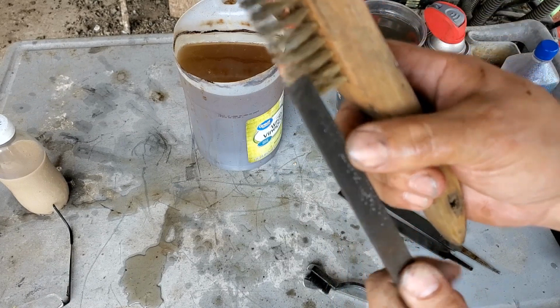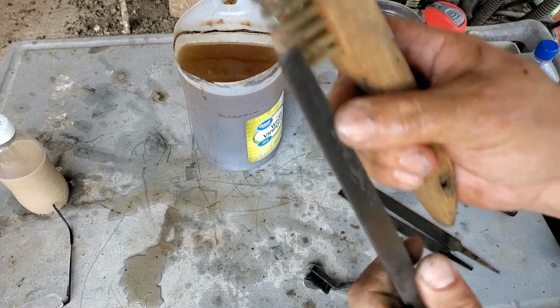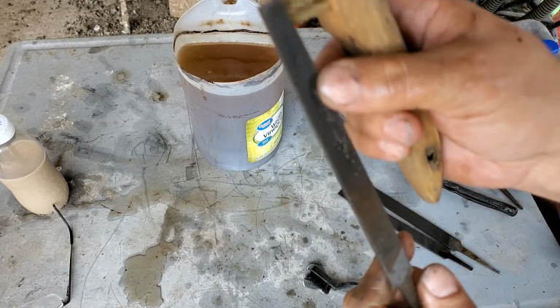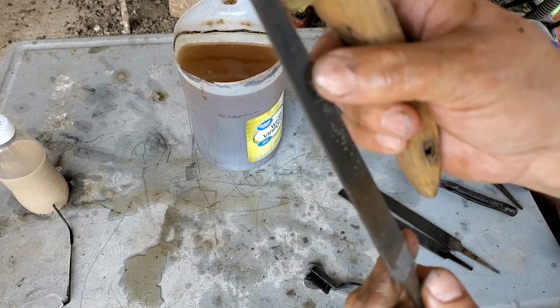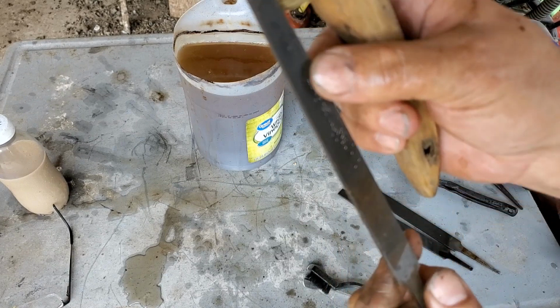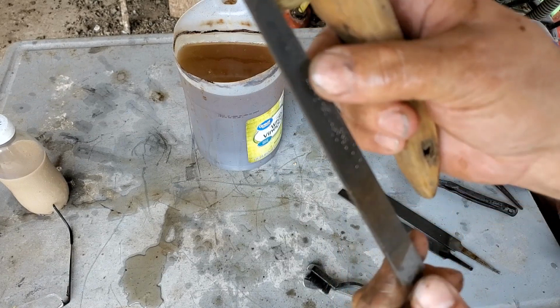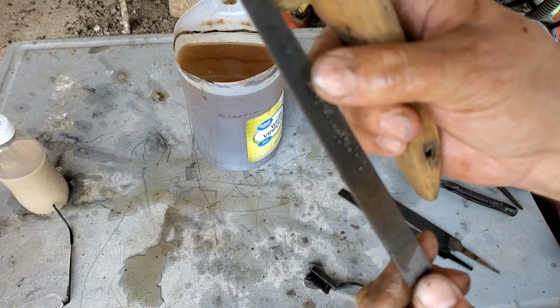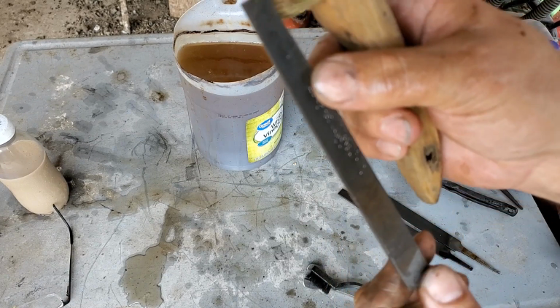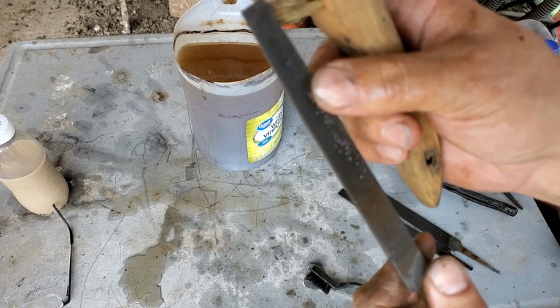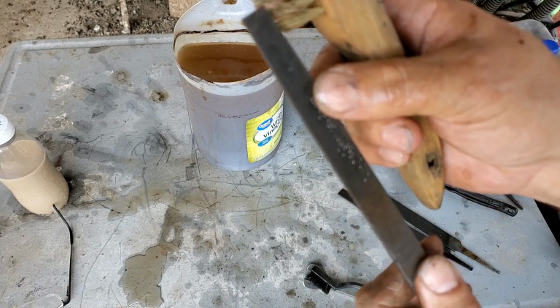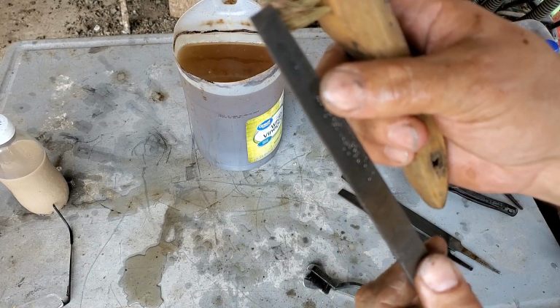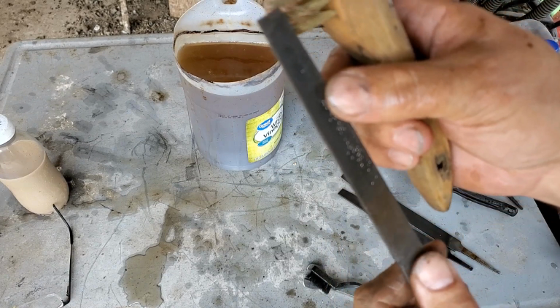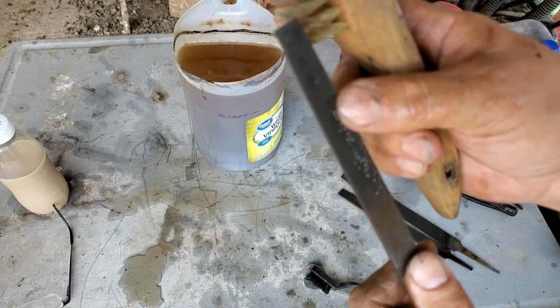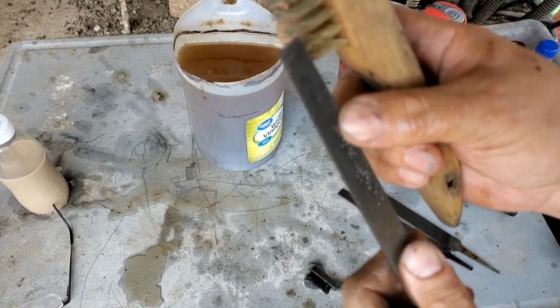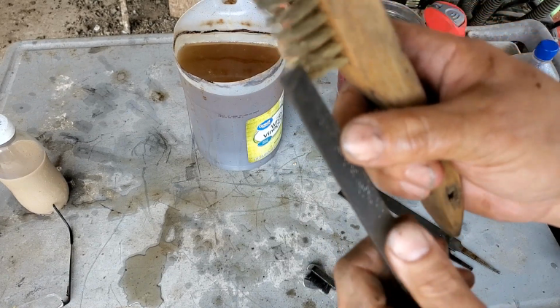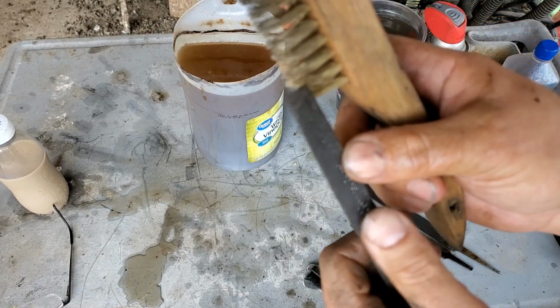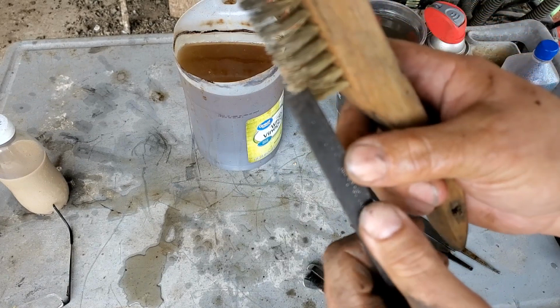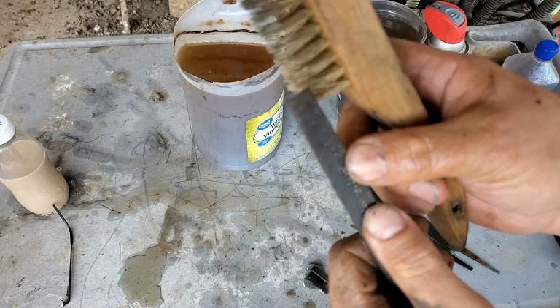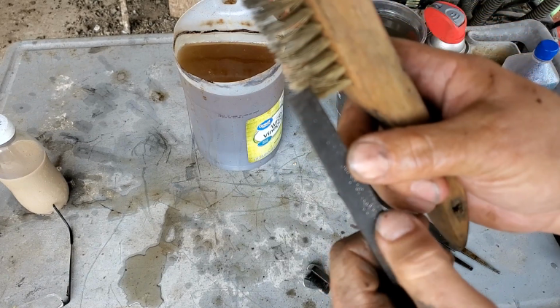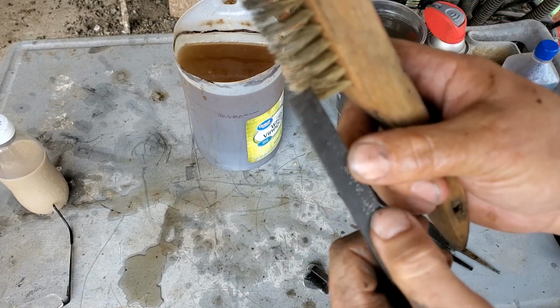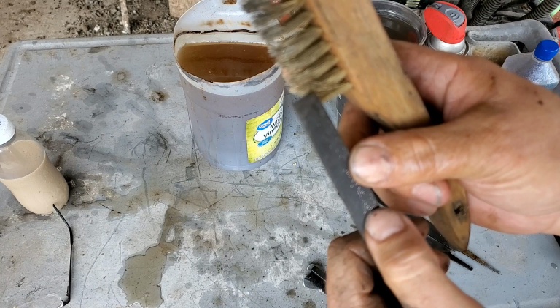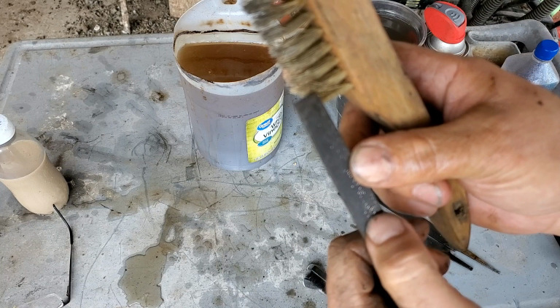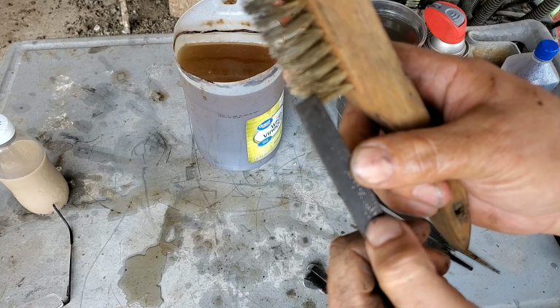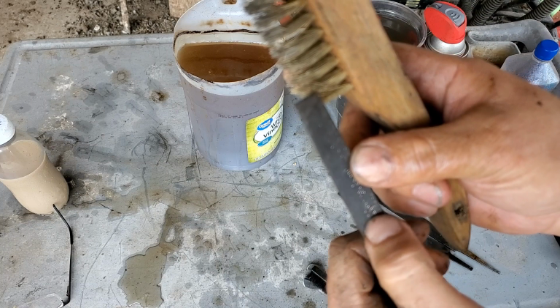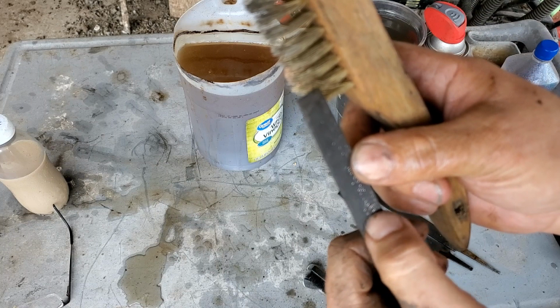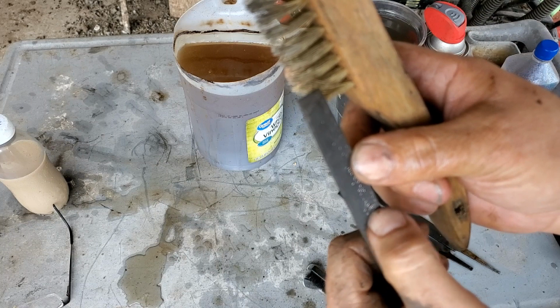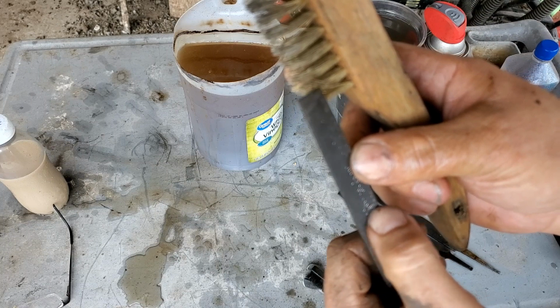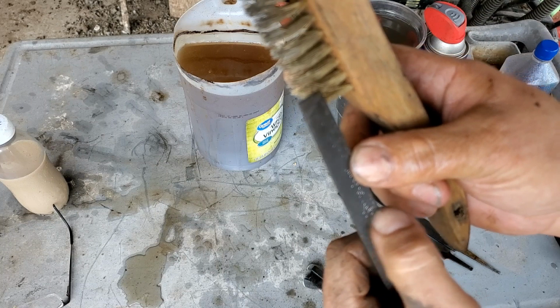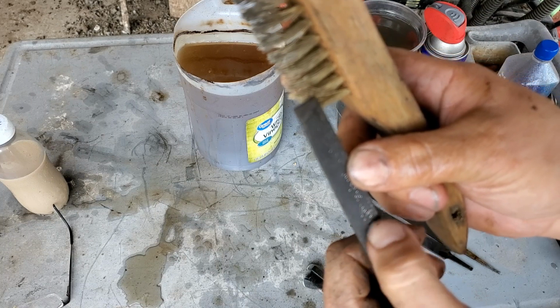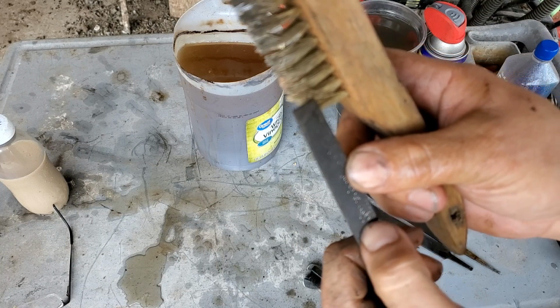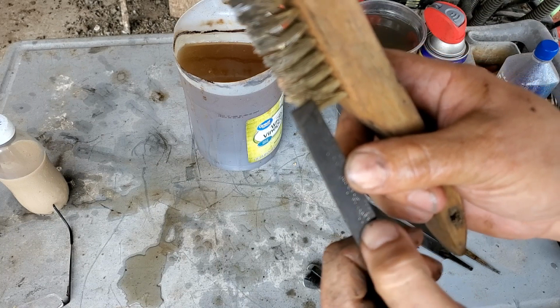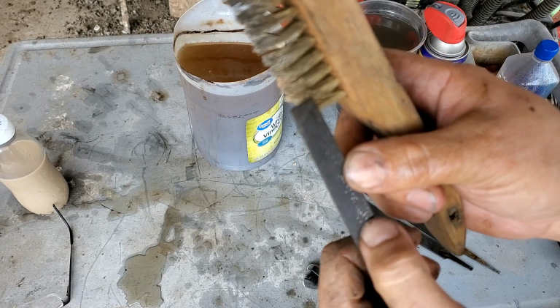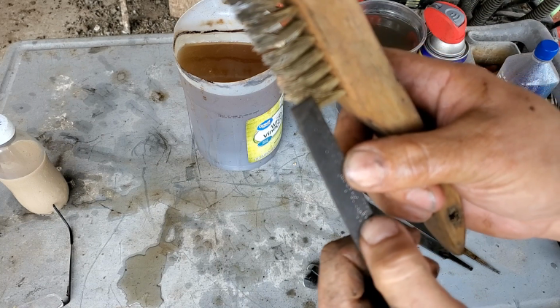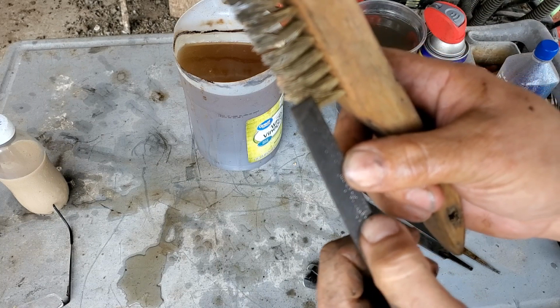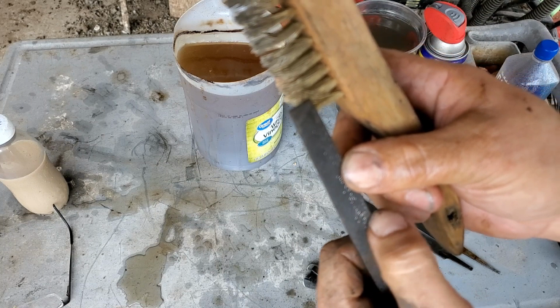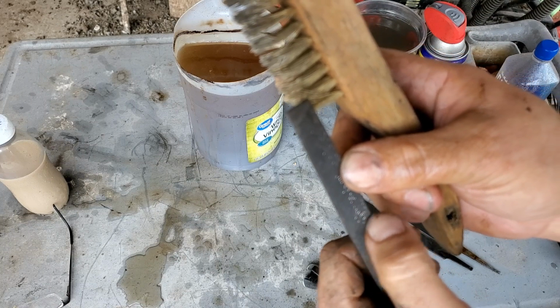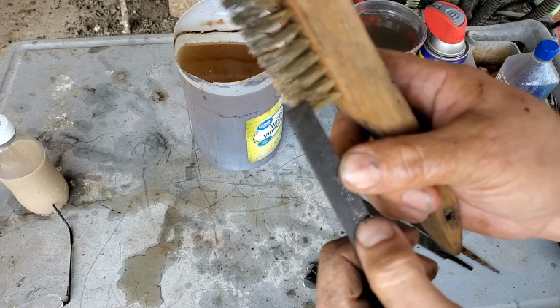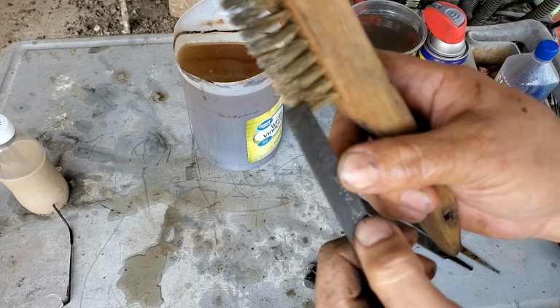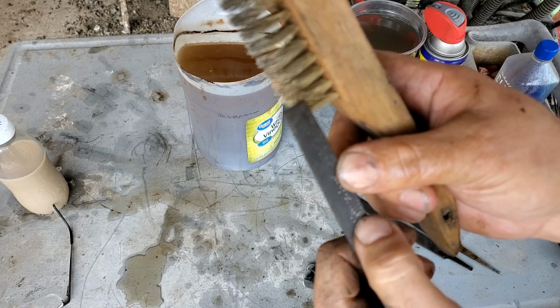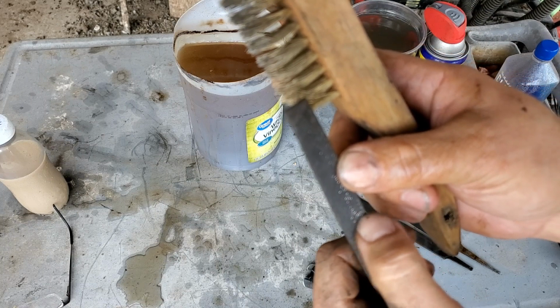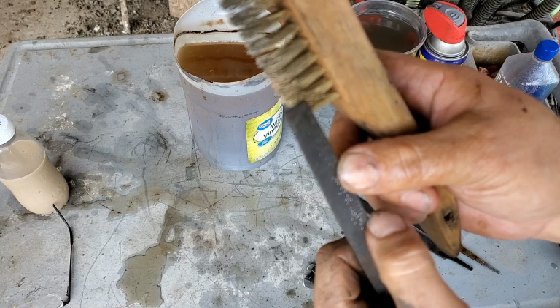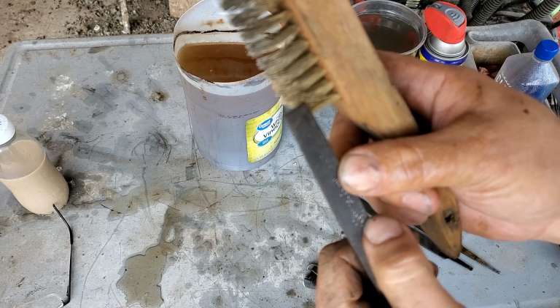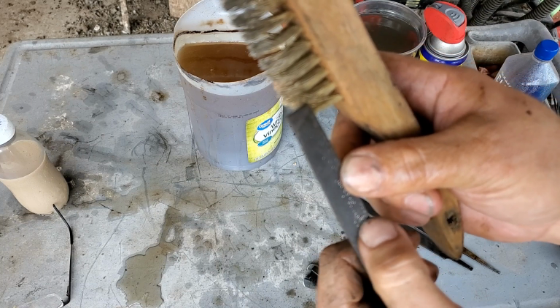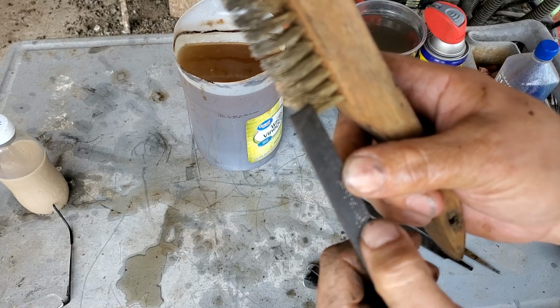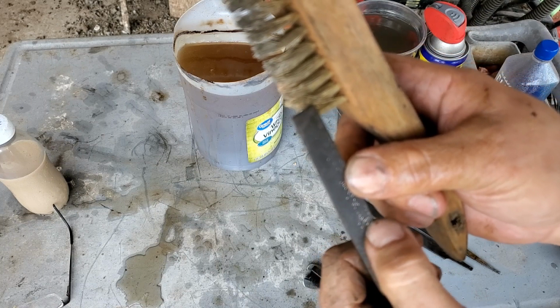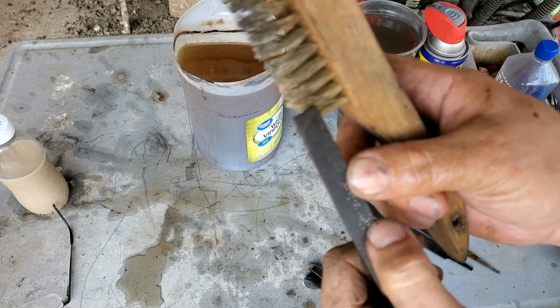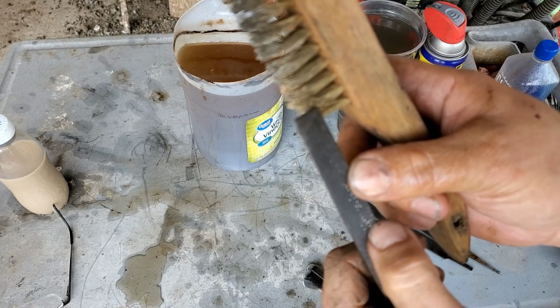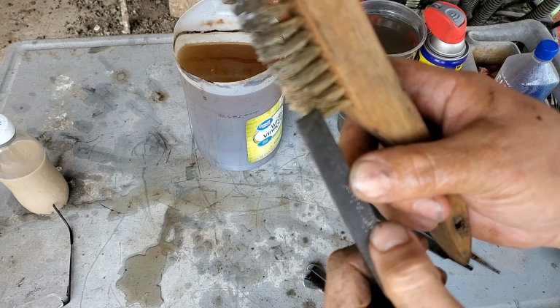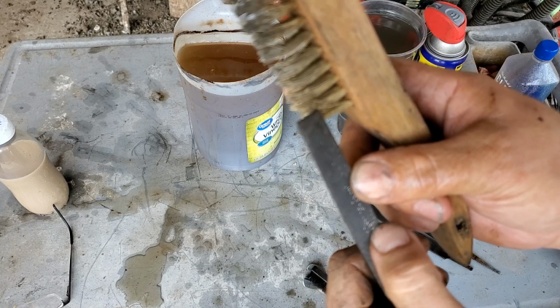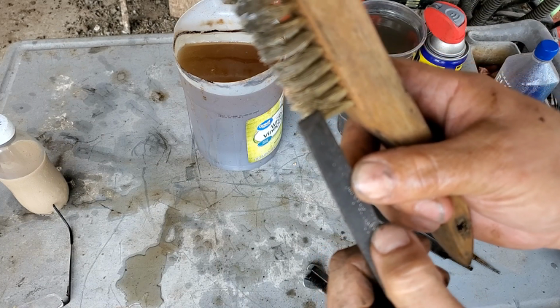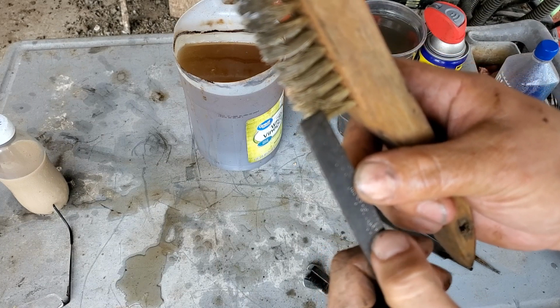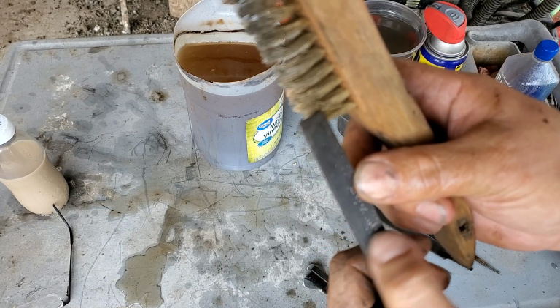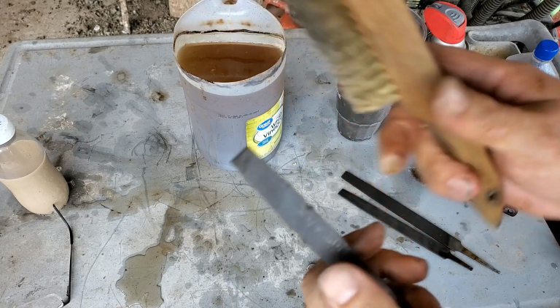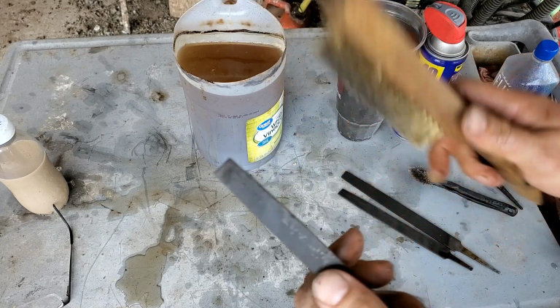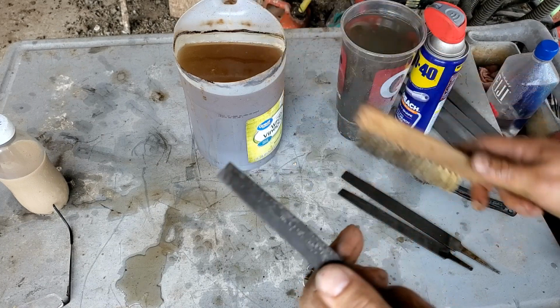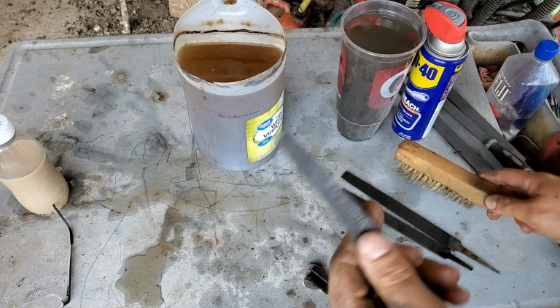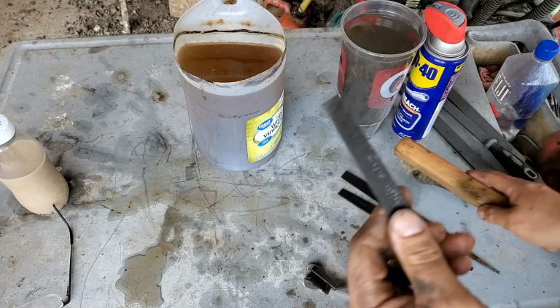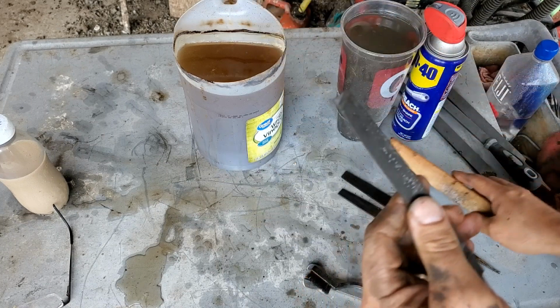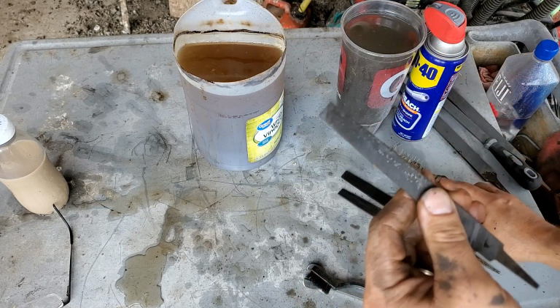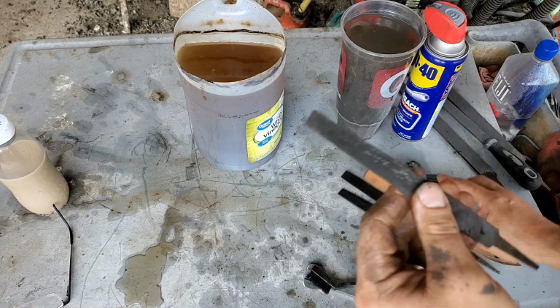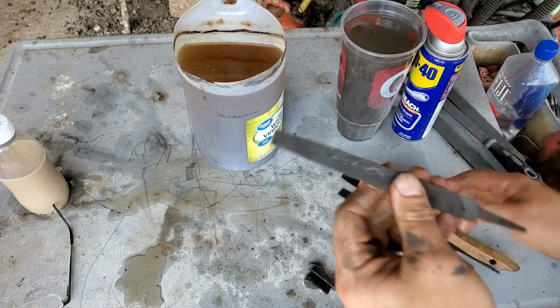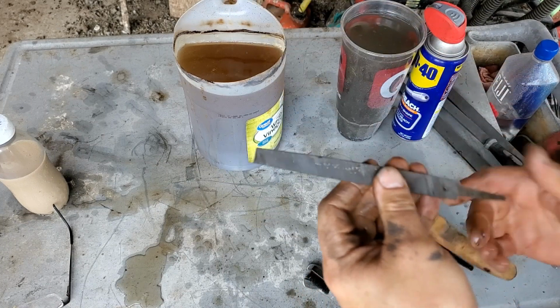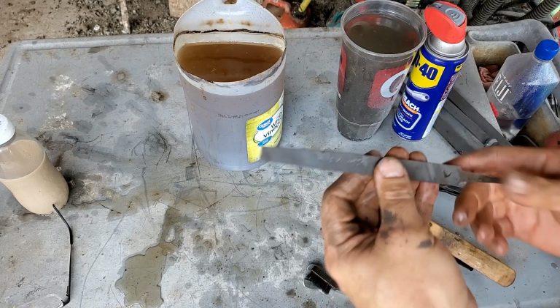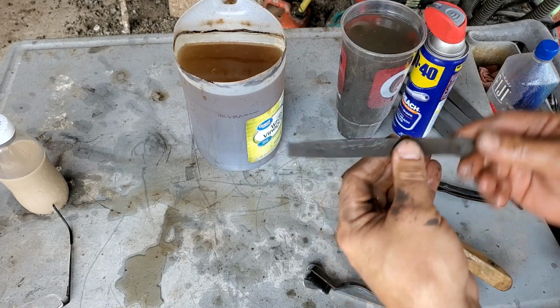Somebody's been filing aluminum or something with it. I have to get a copper pipe and try to get that out.